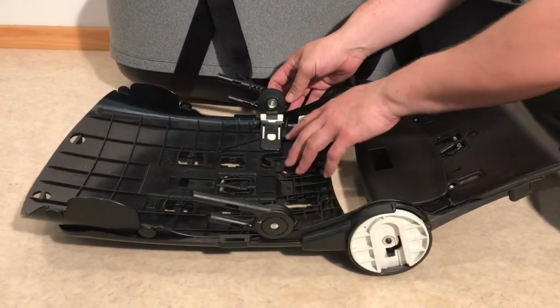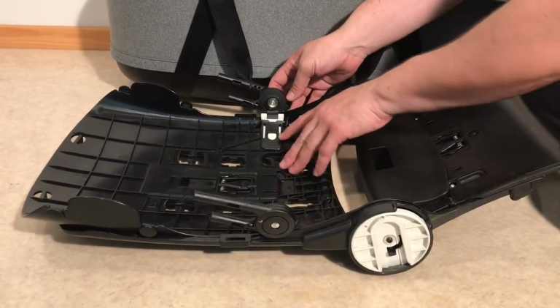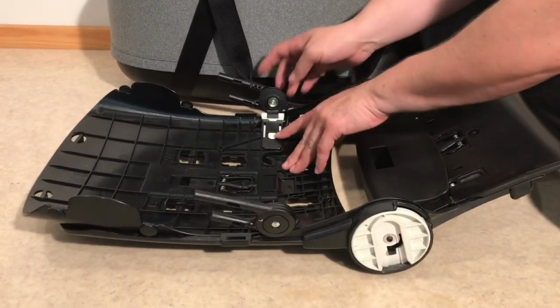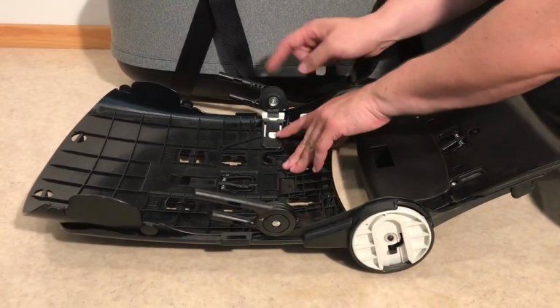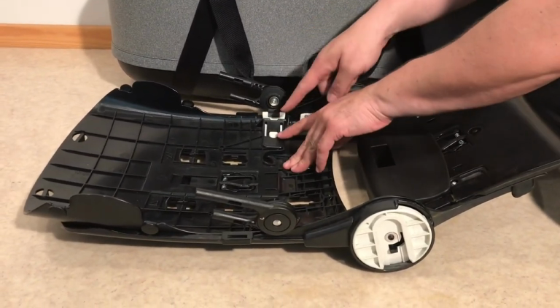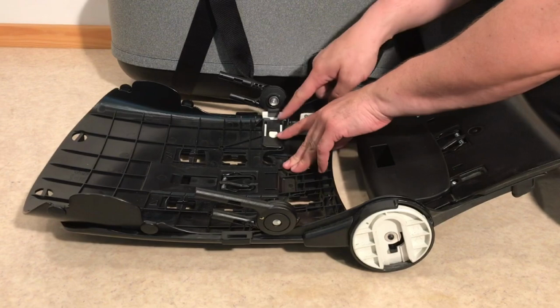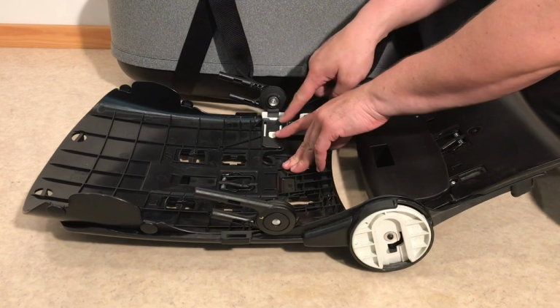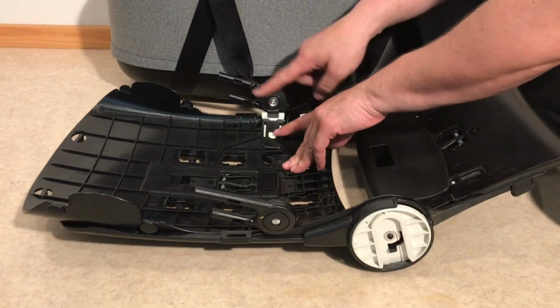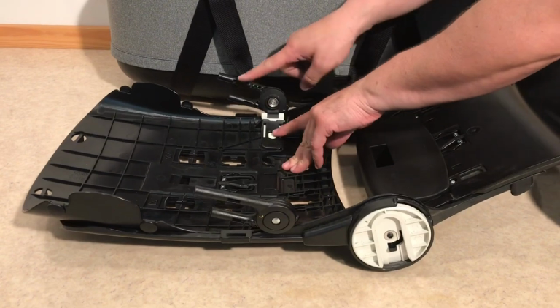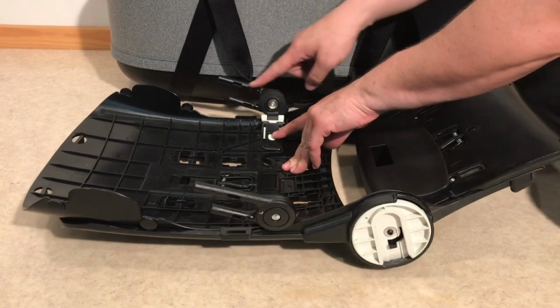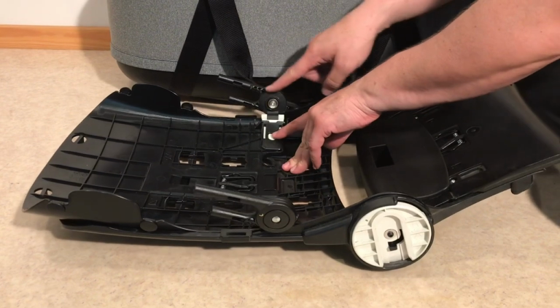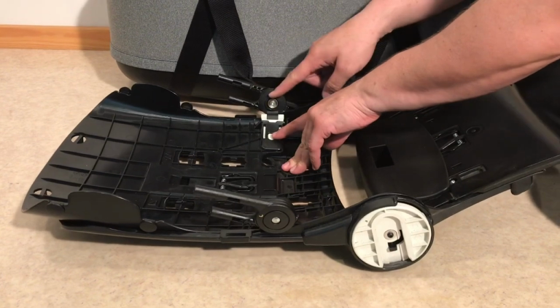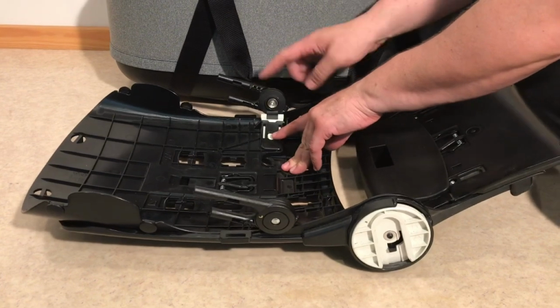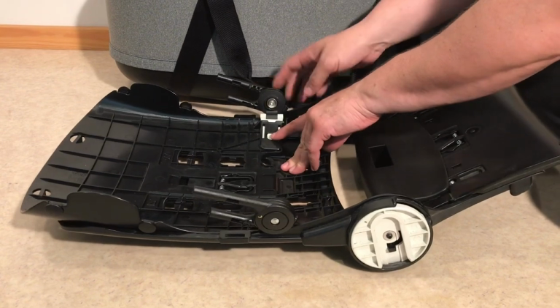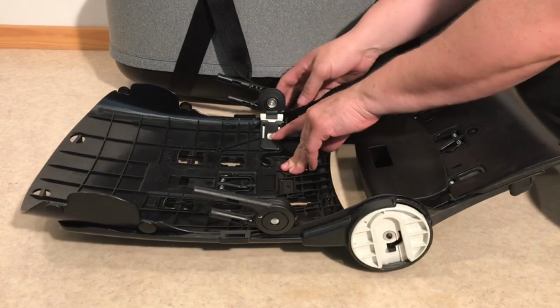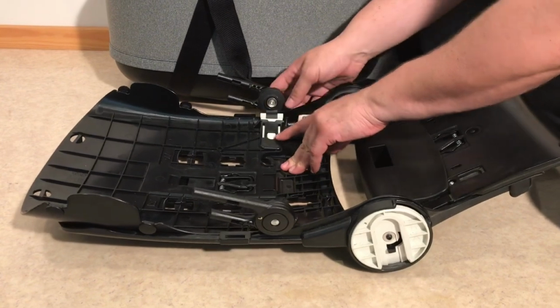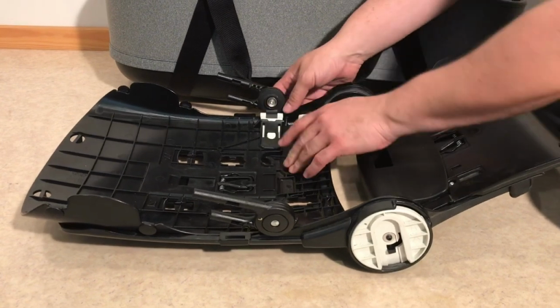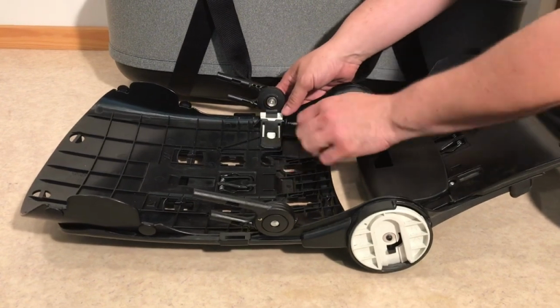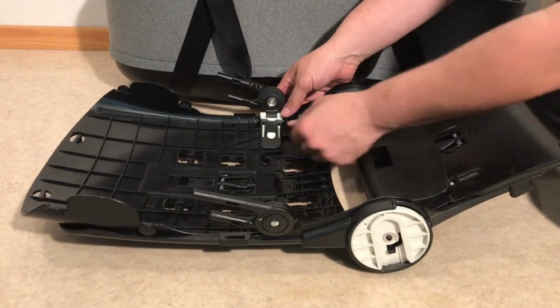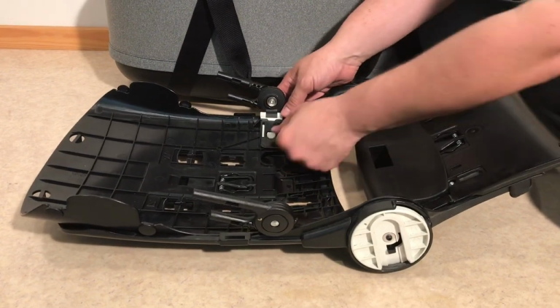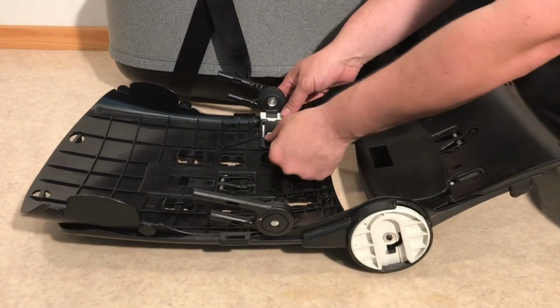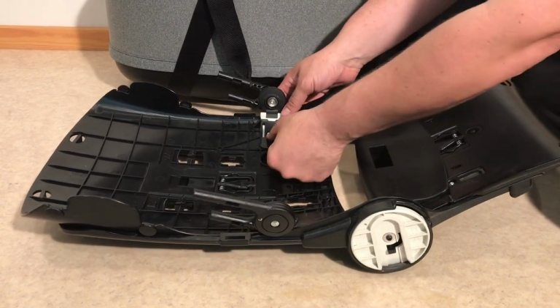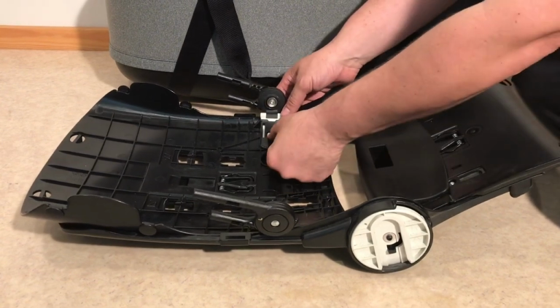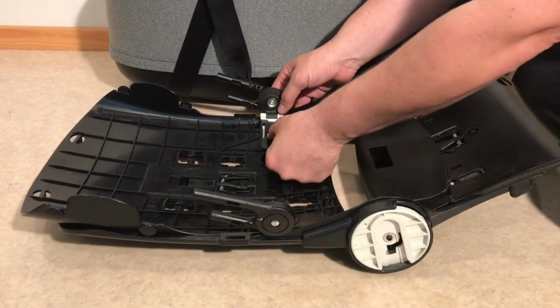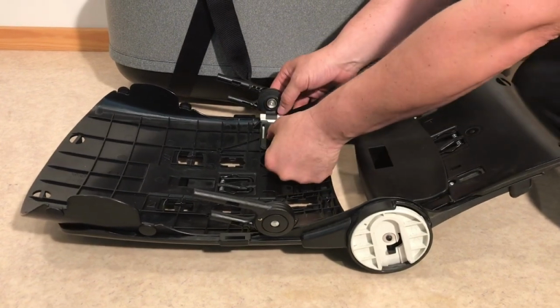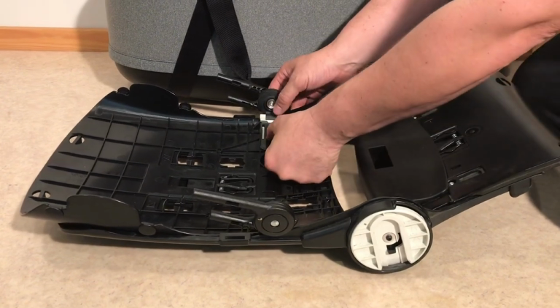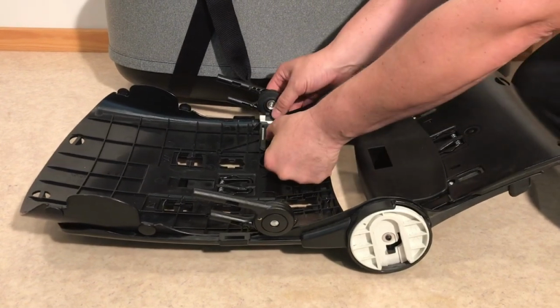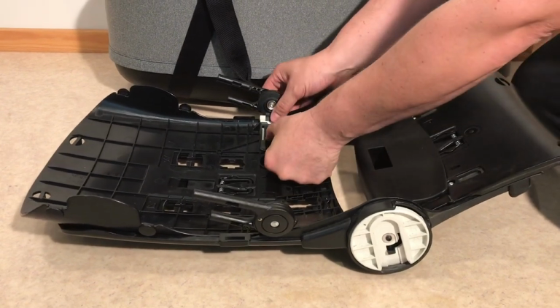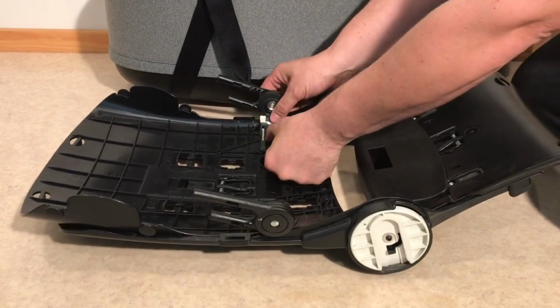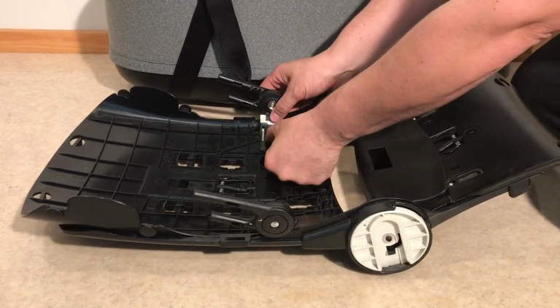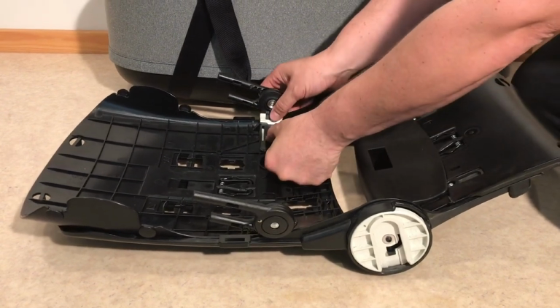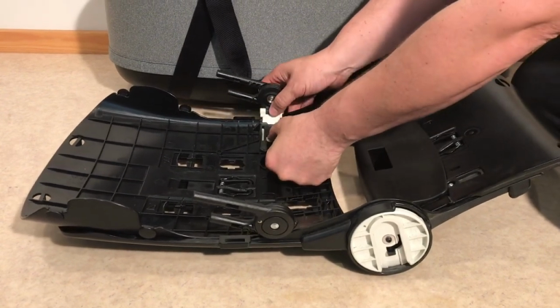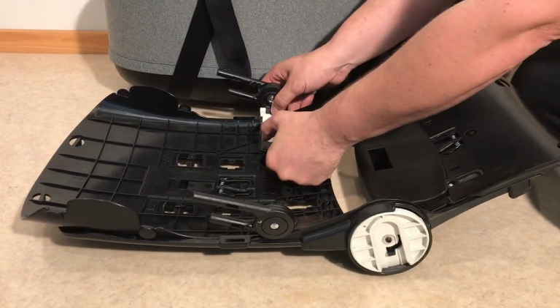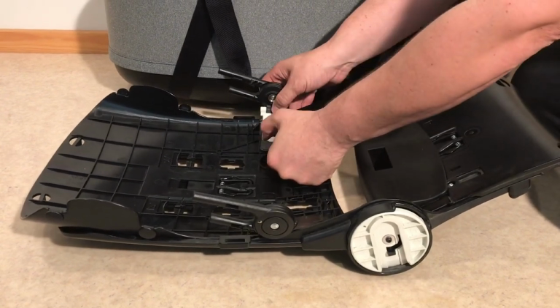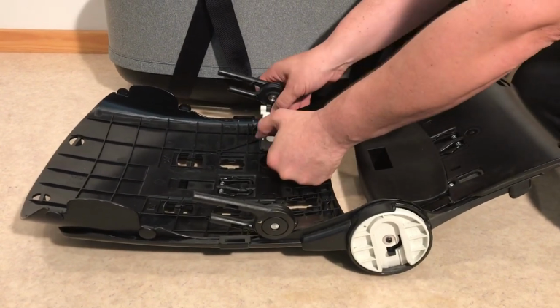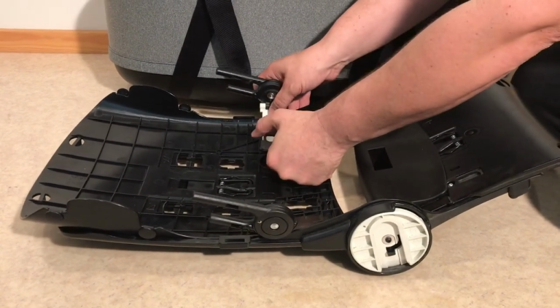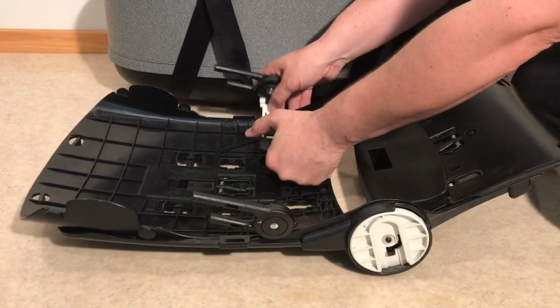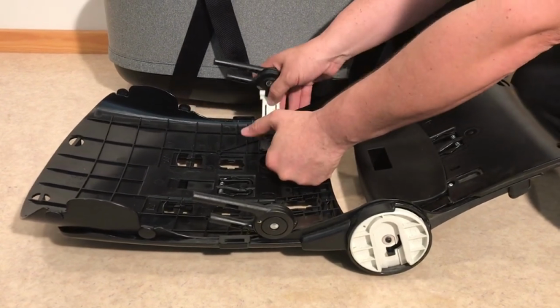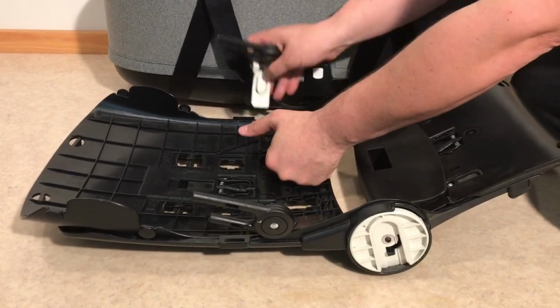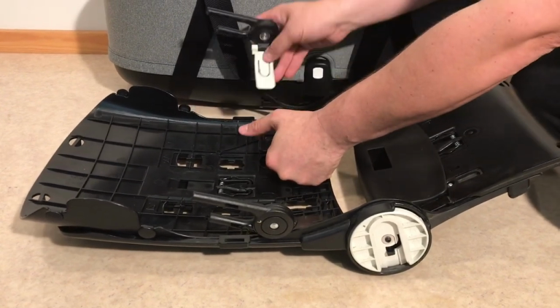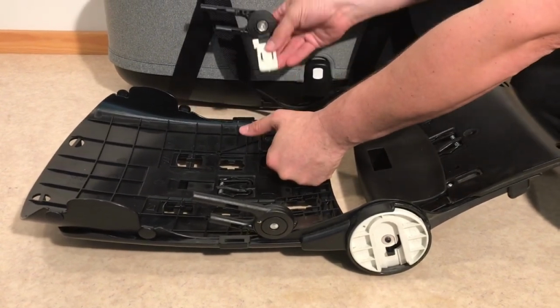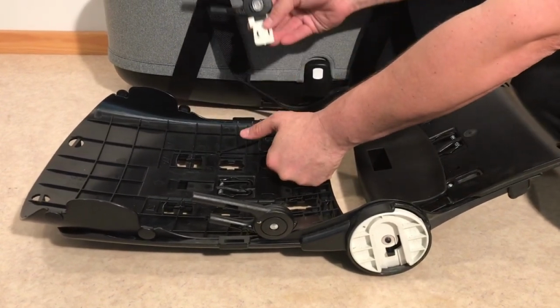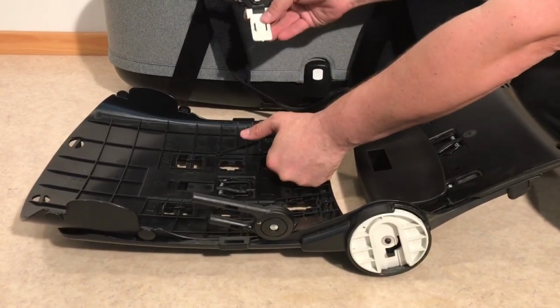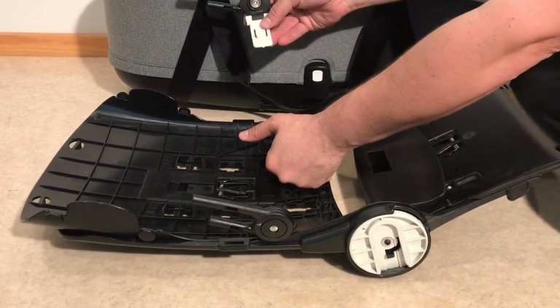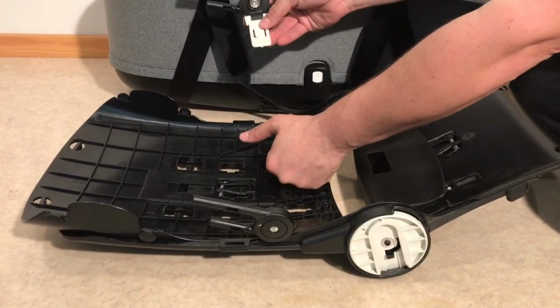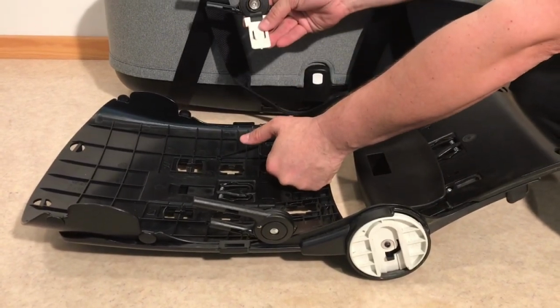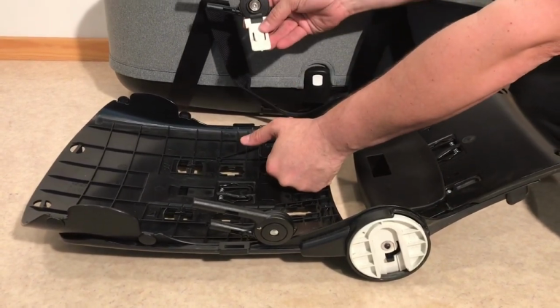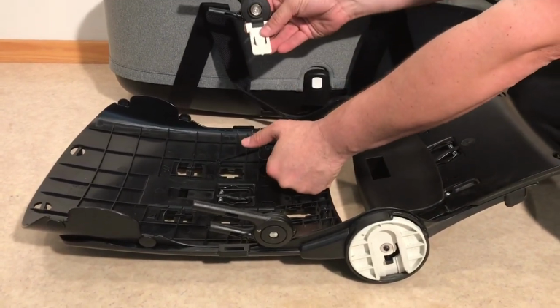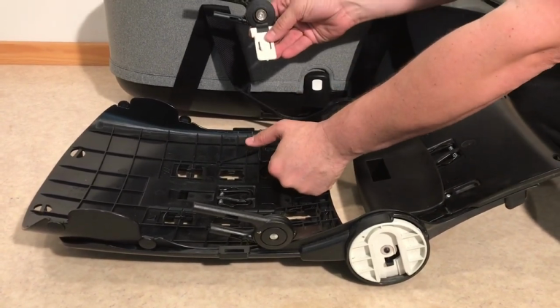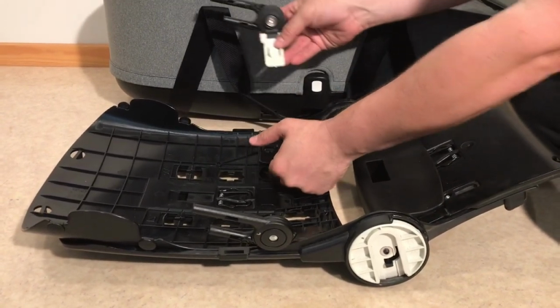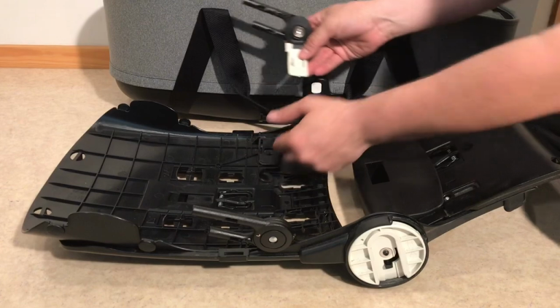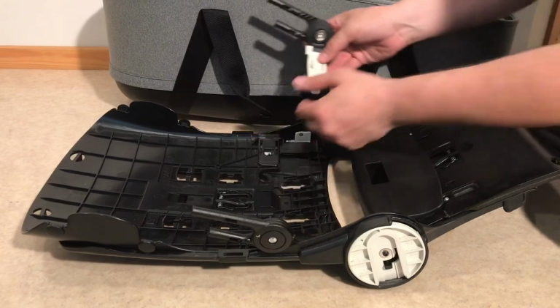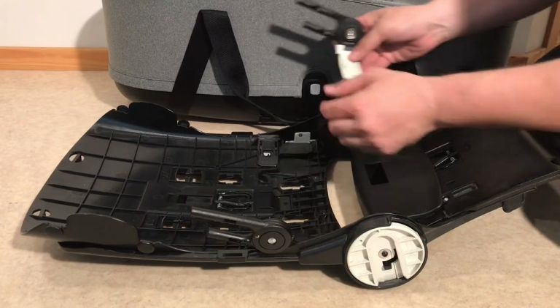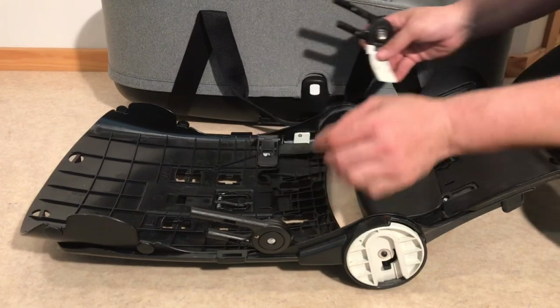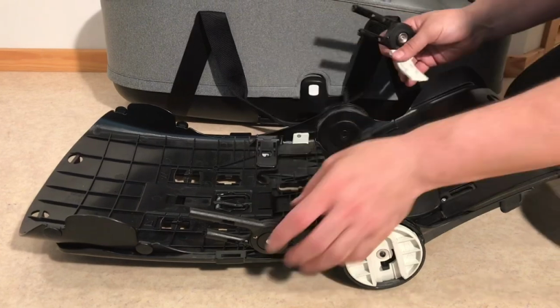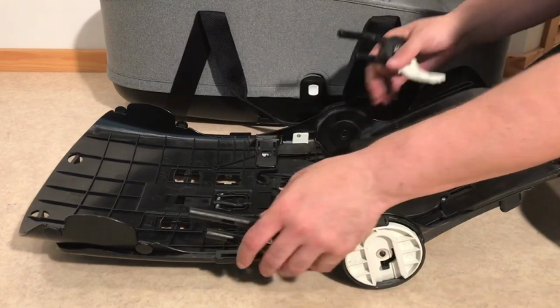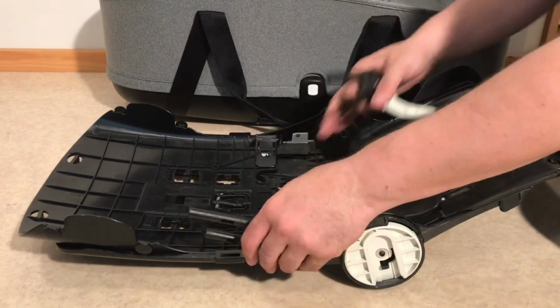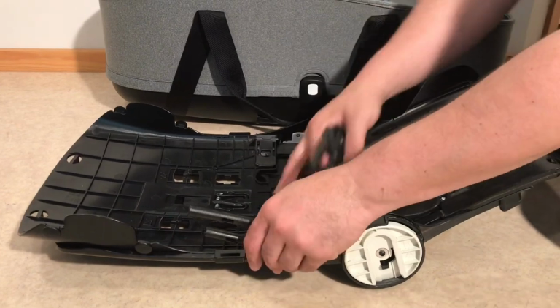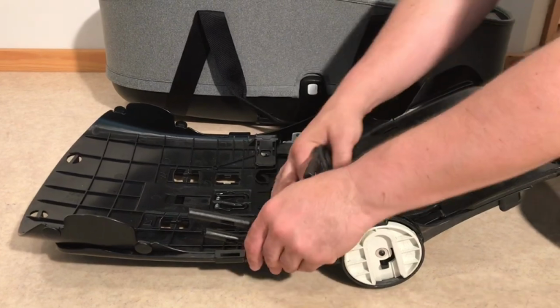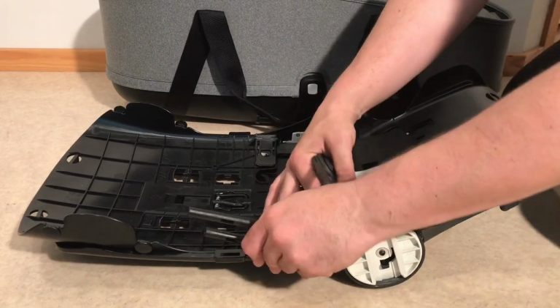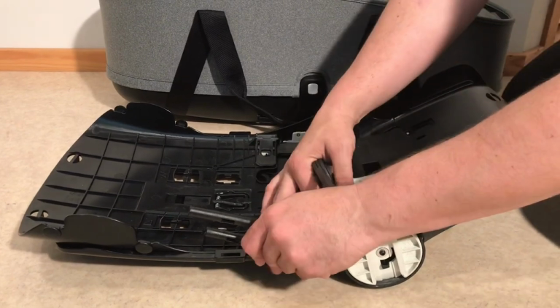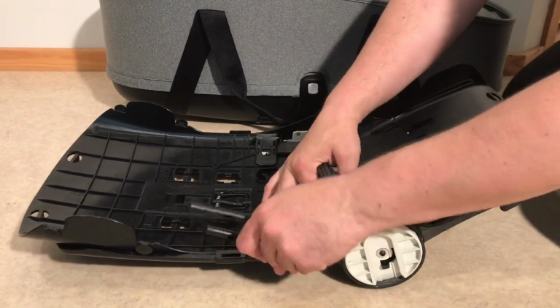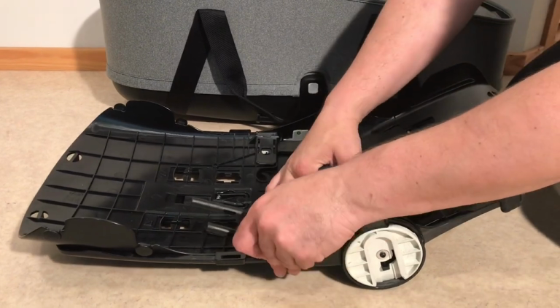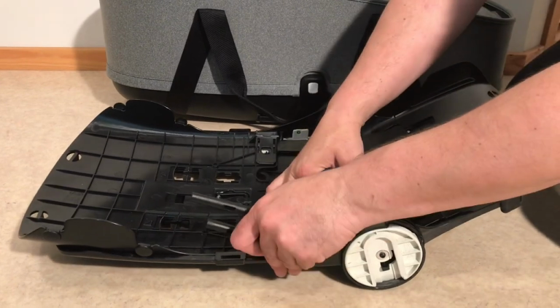If the adapters are attached to the seat, you're essentially going to want to depress this white button and then you can pull them out like this.